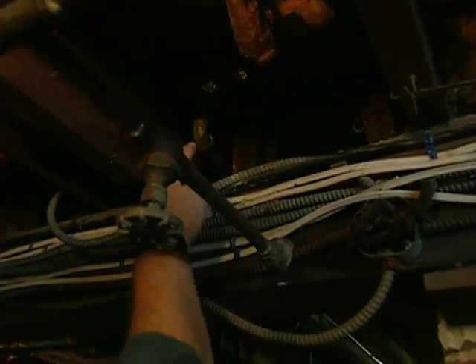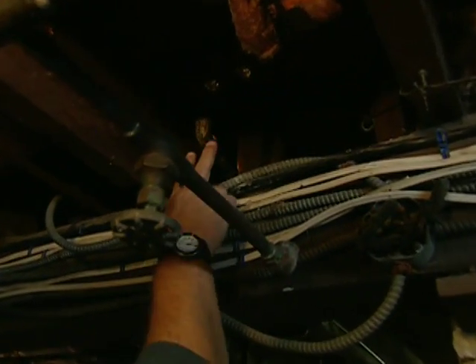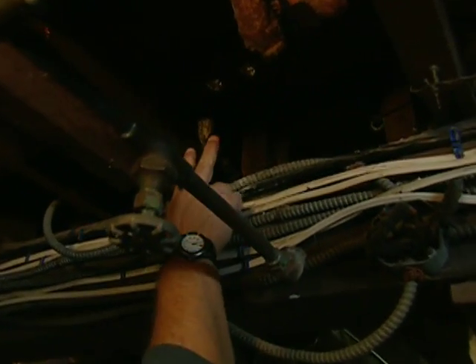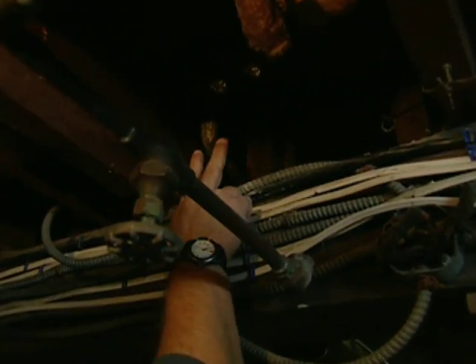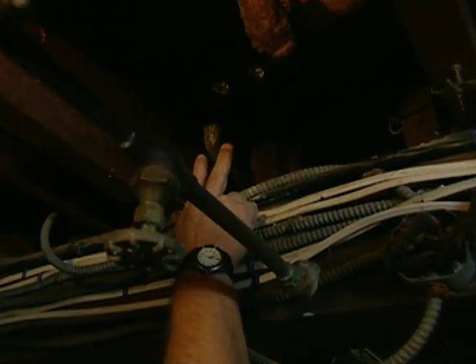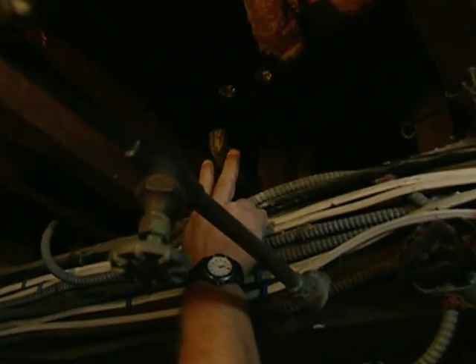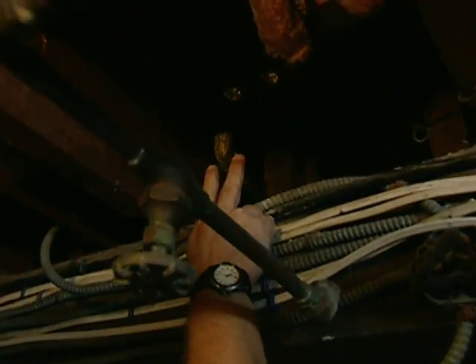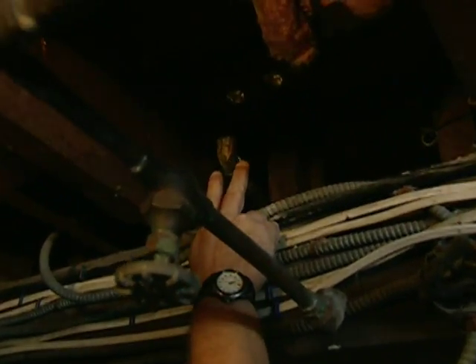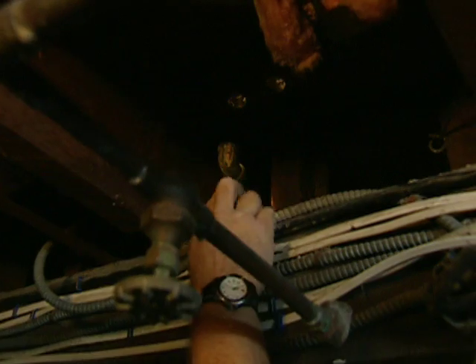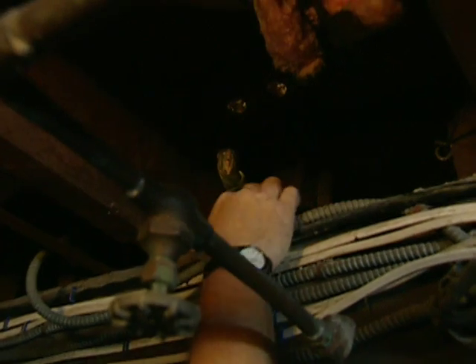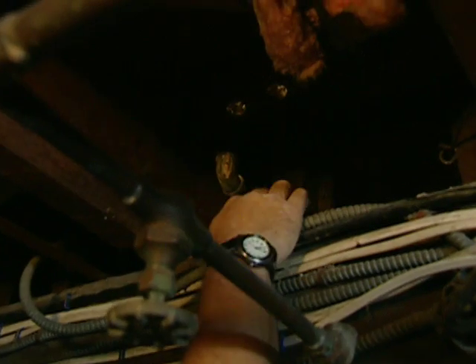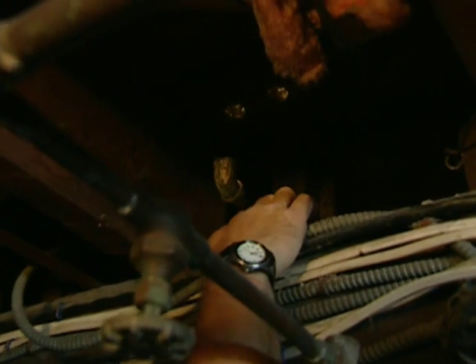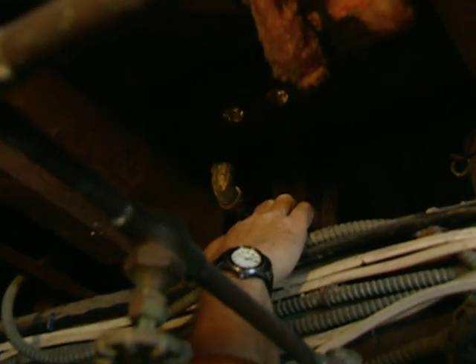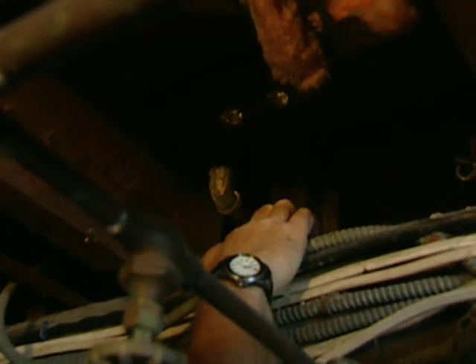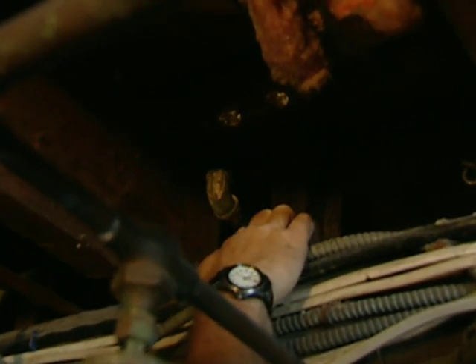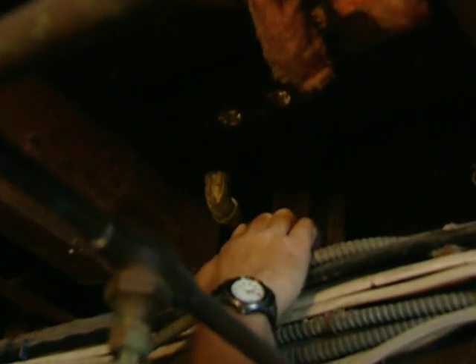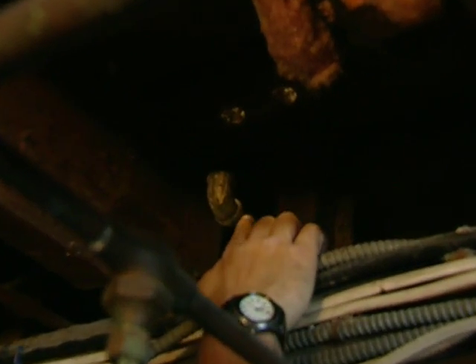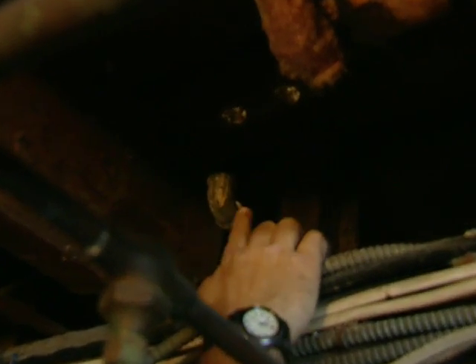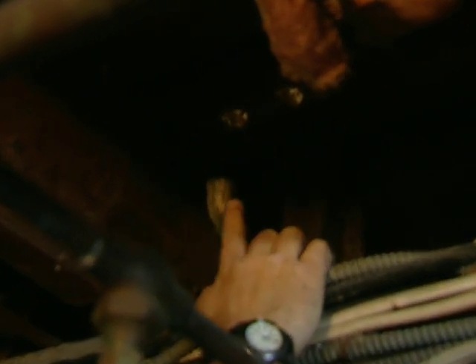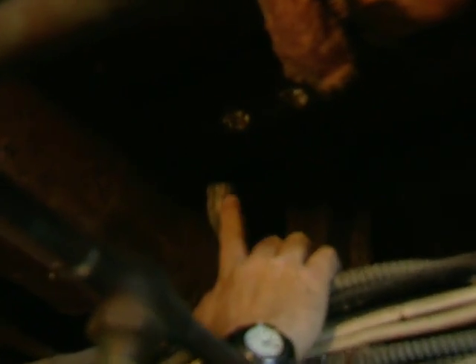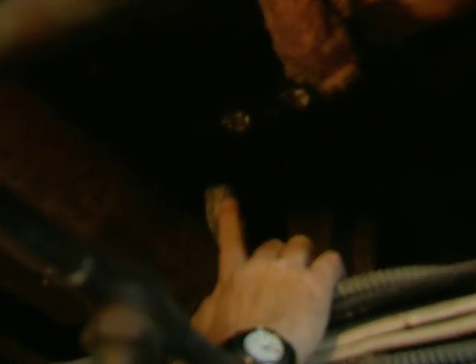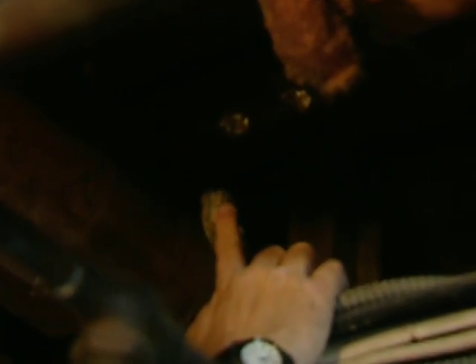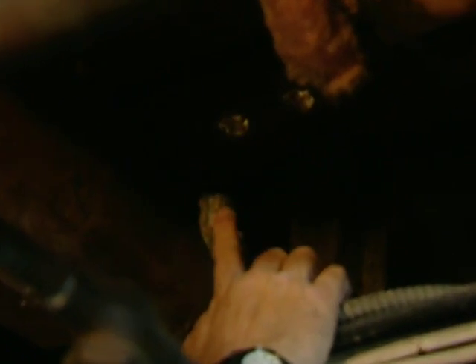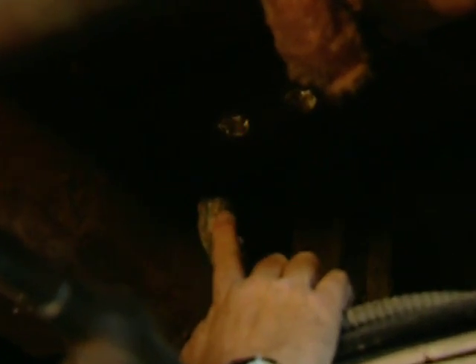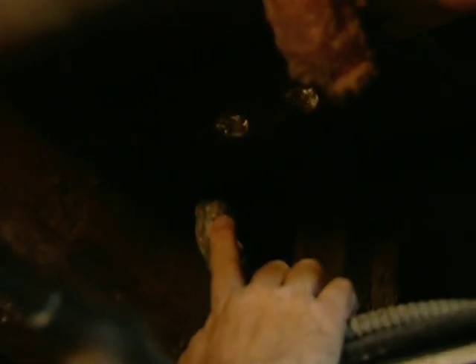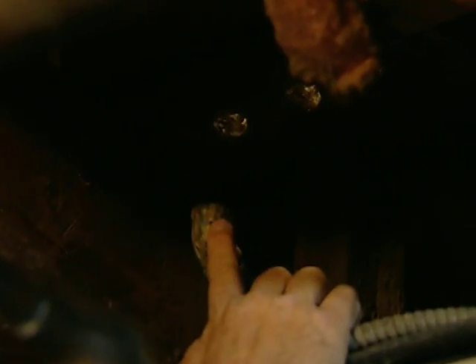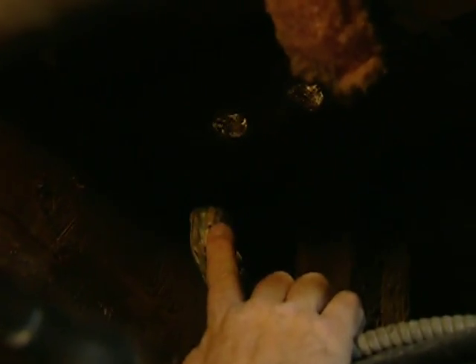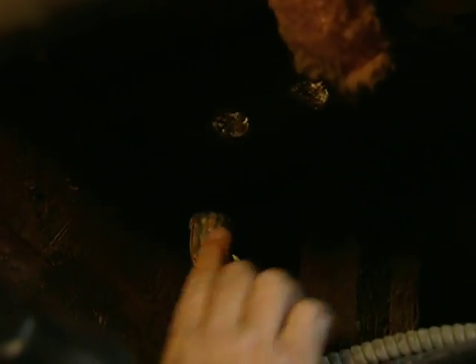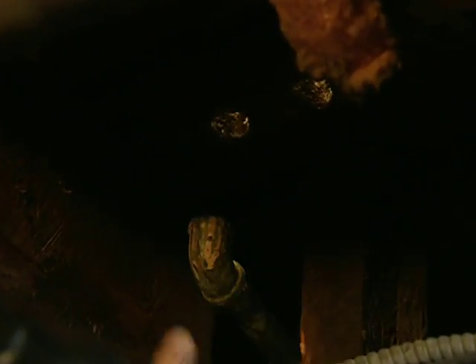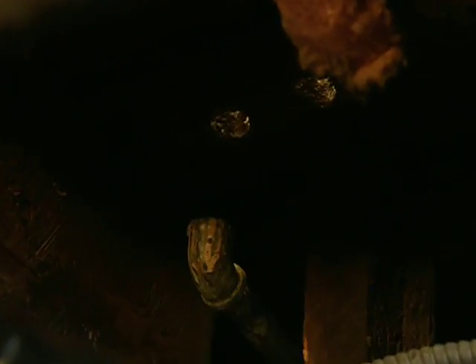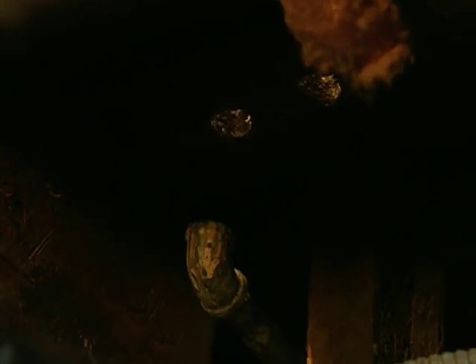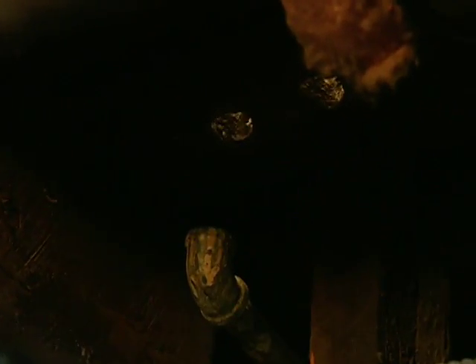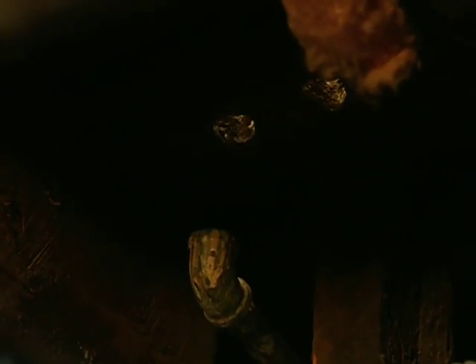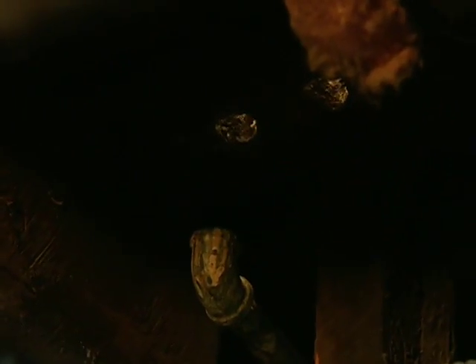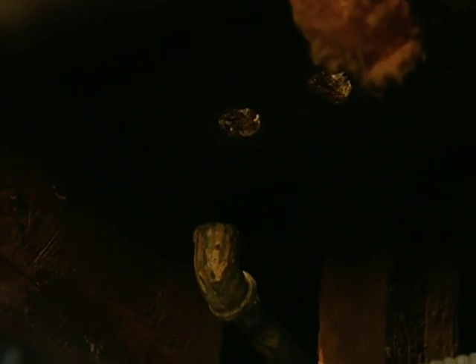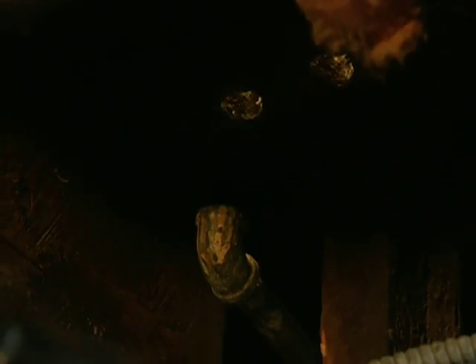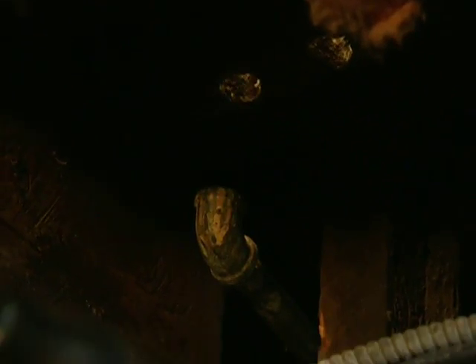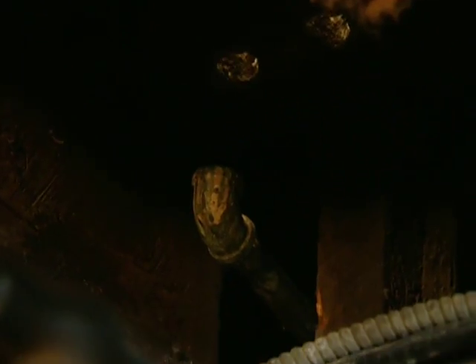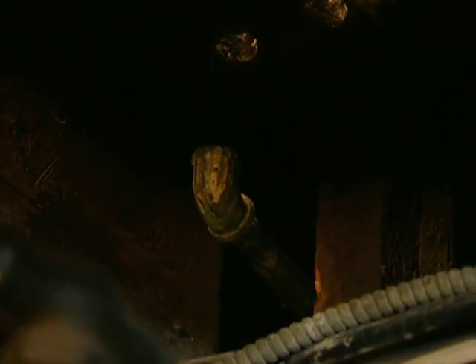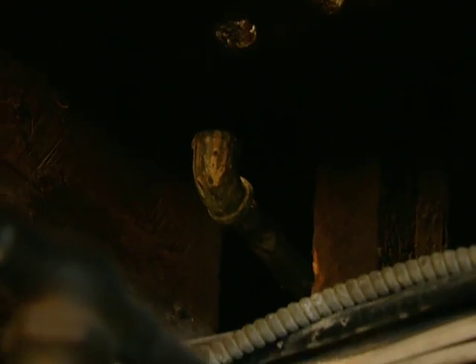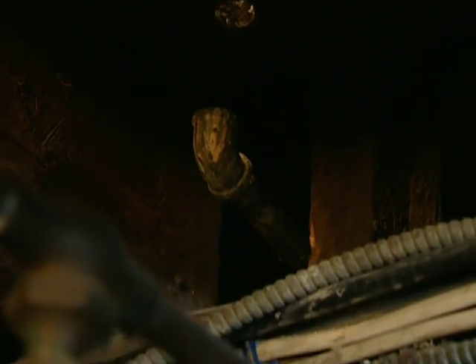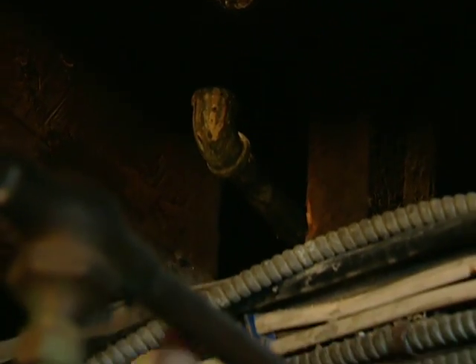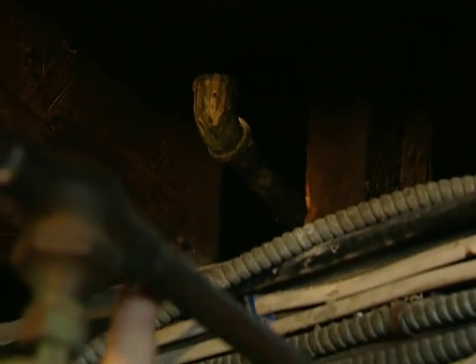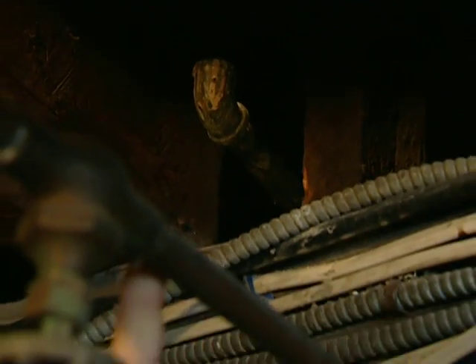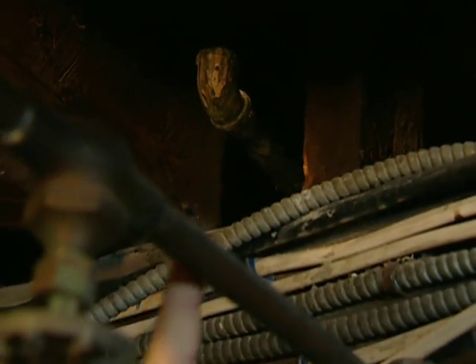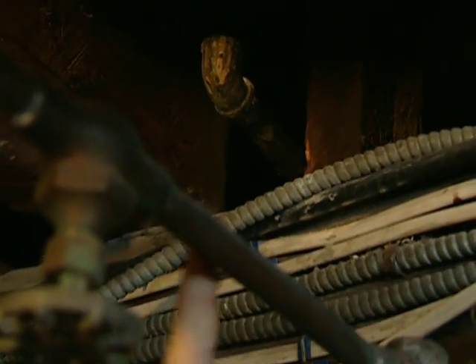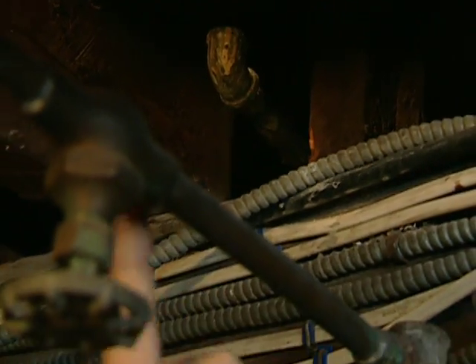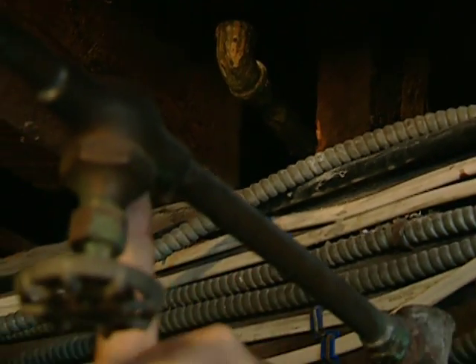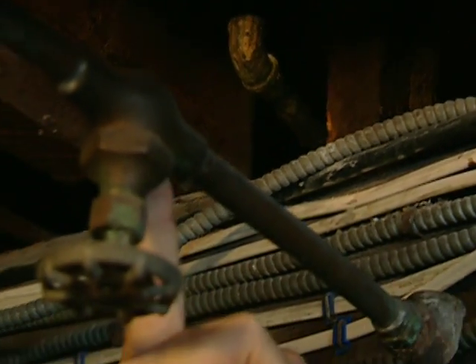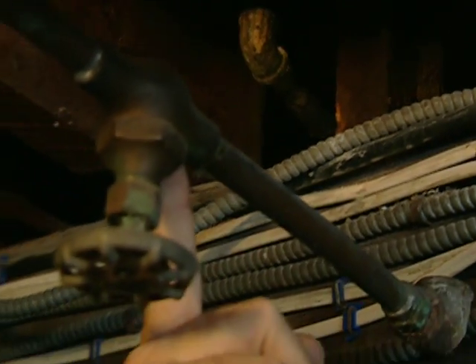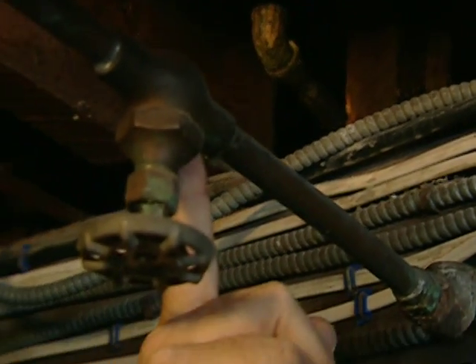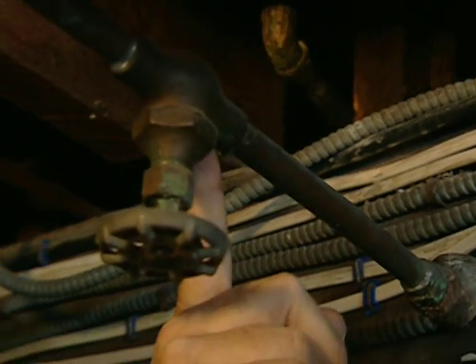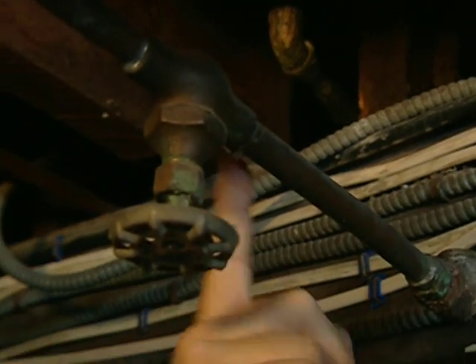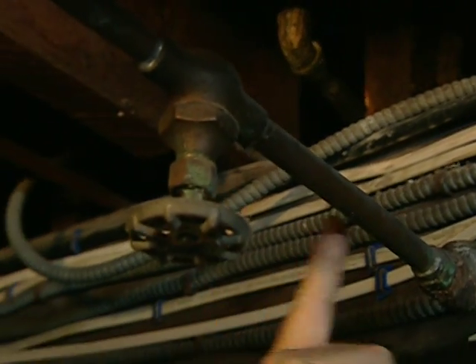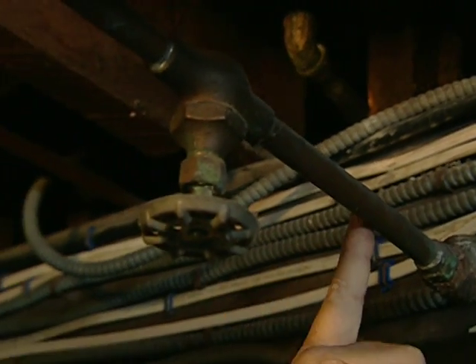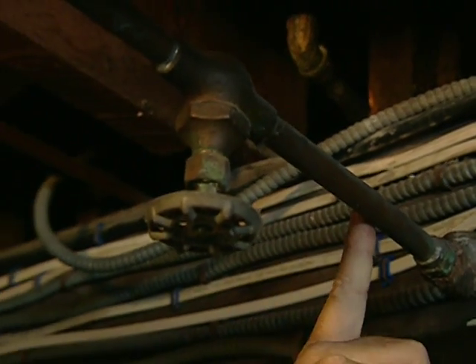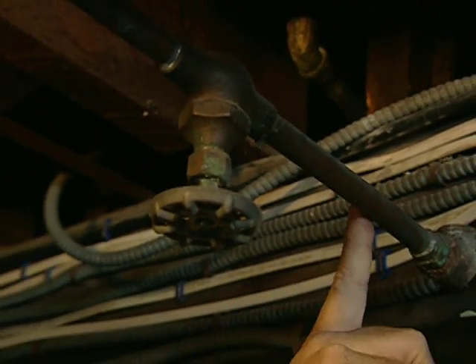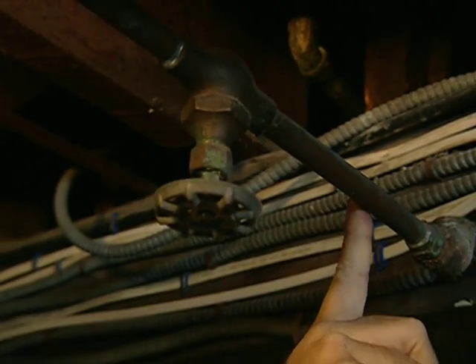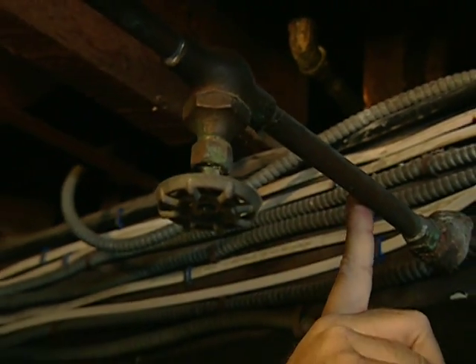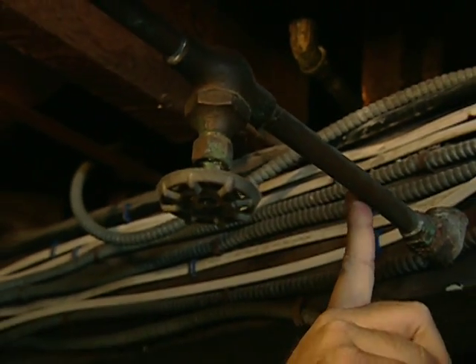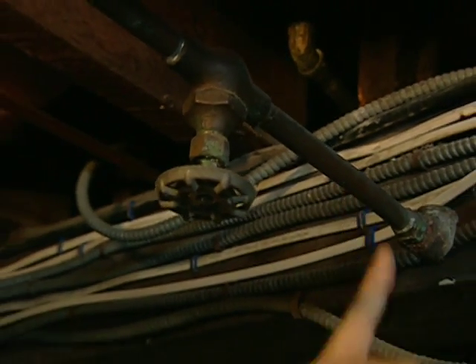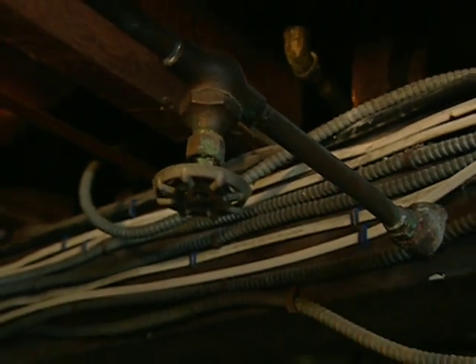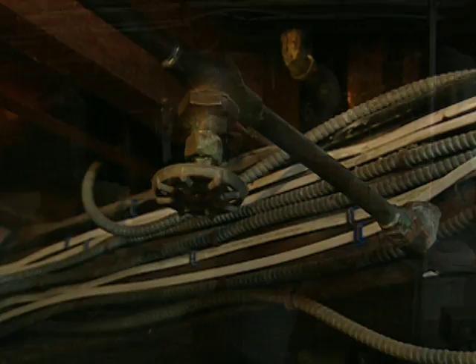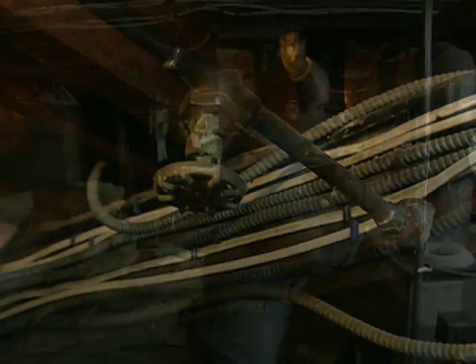For the old washing machine, looks like an abandoned hot water line right here. And look at this — here's the cold water line with a shut-off valve. I mean, this is too easy.